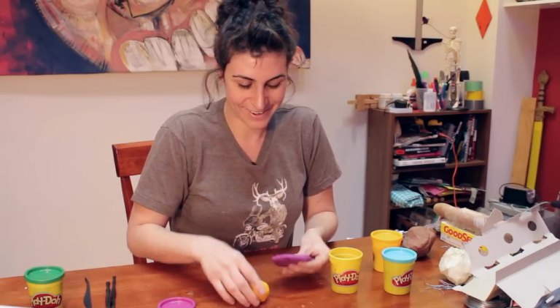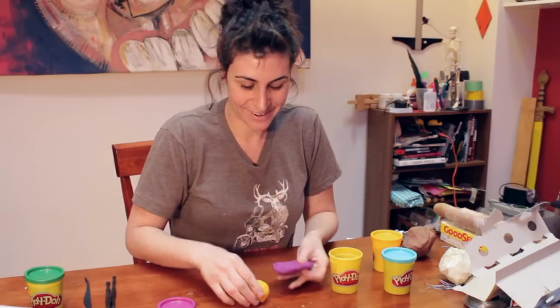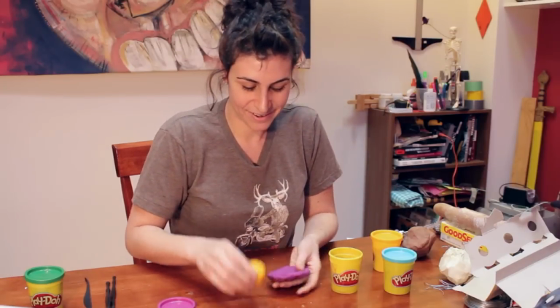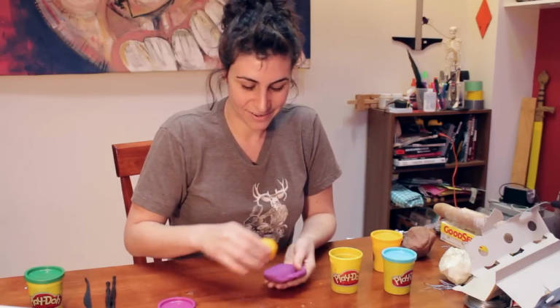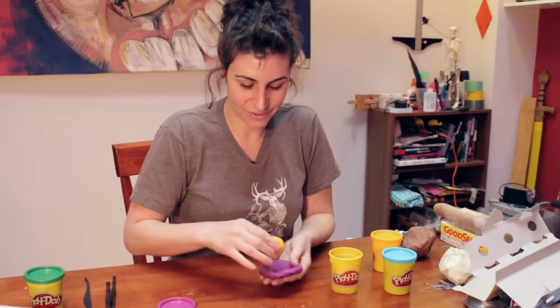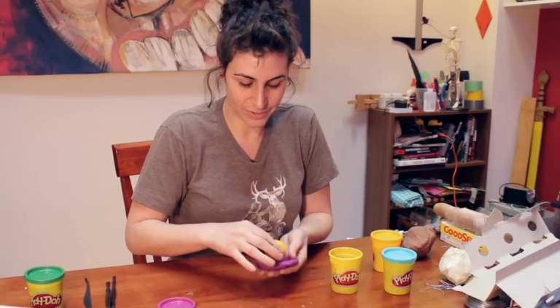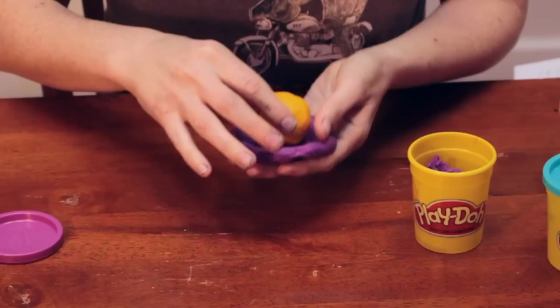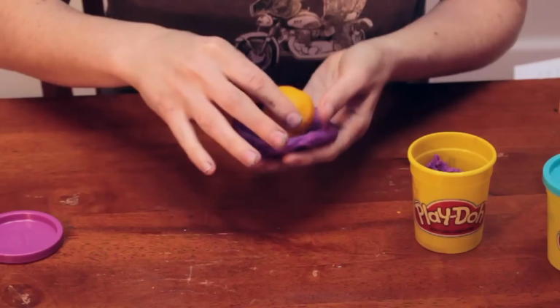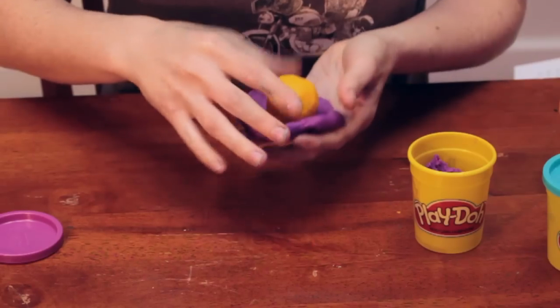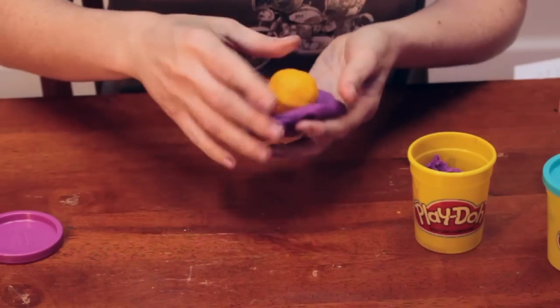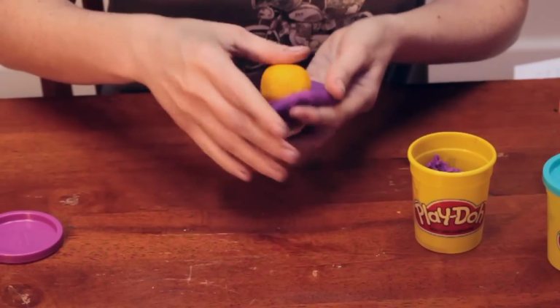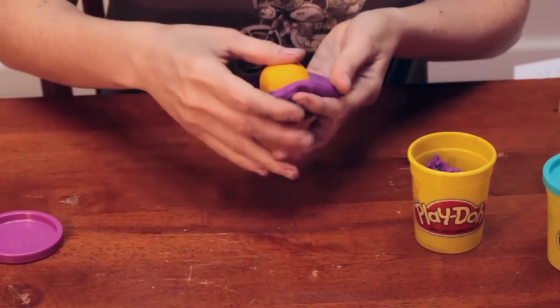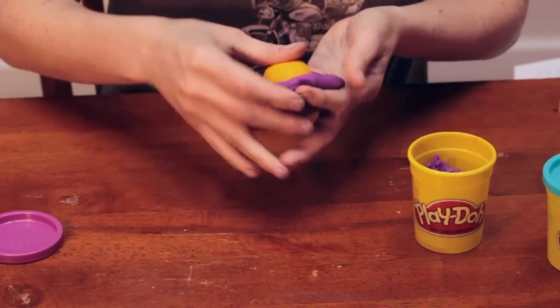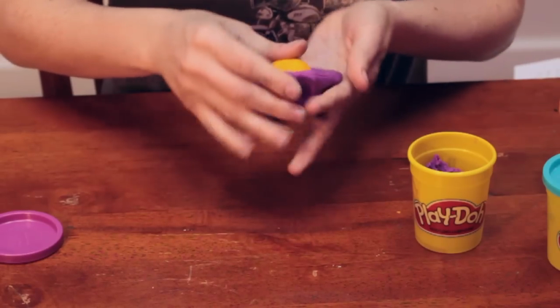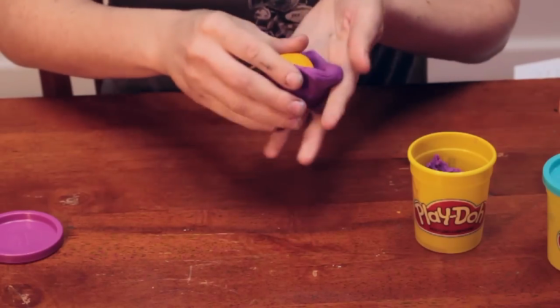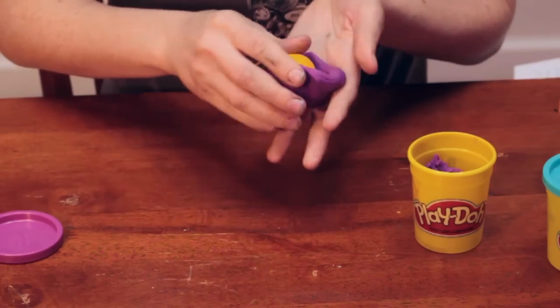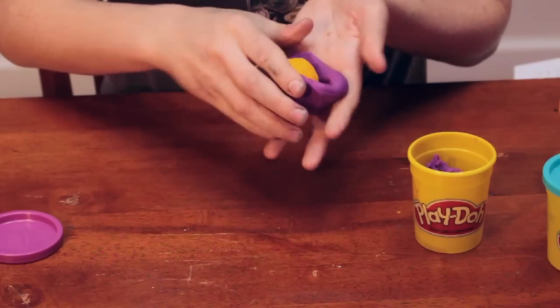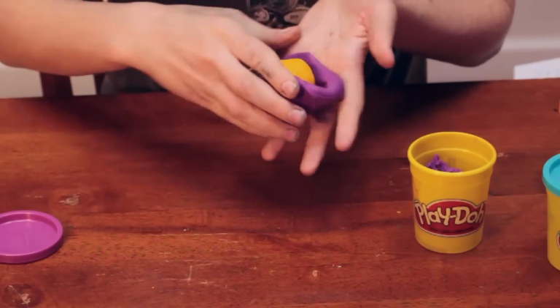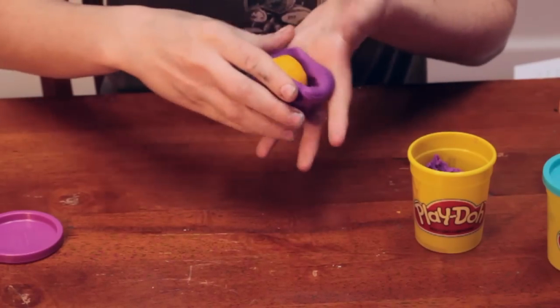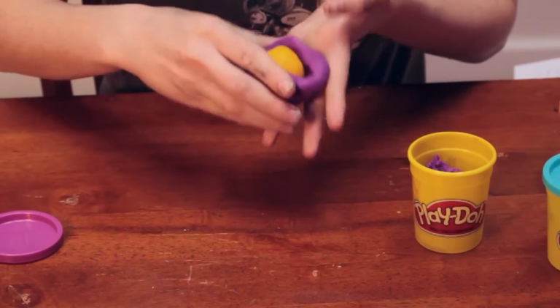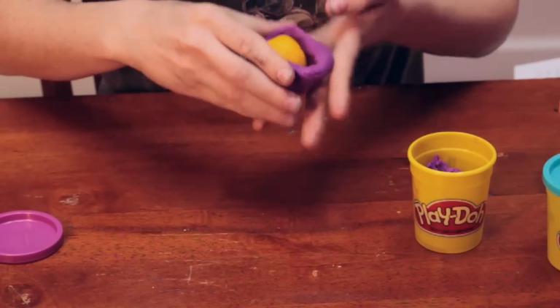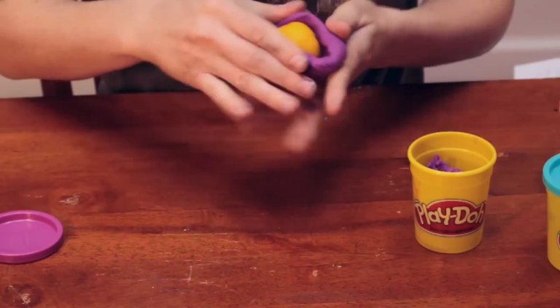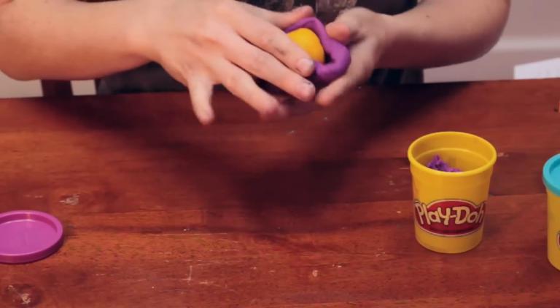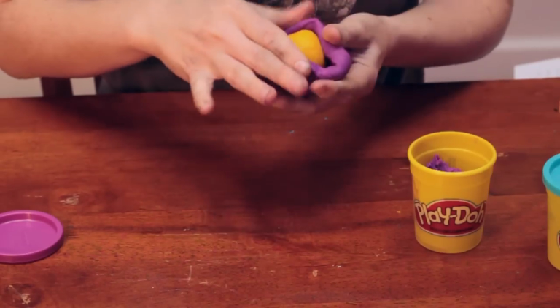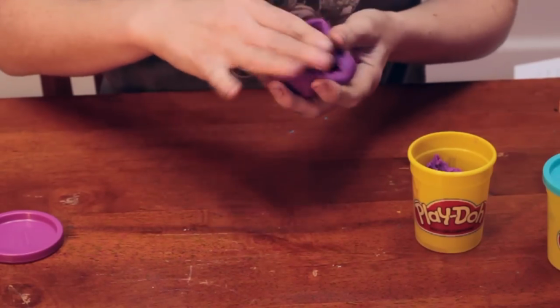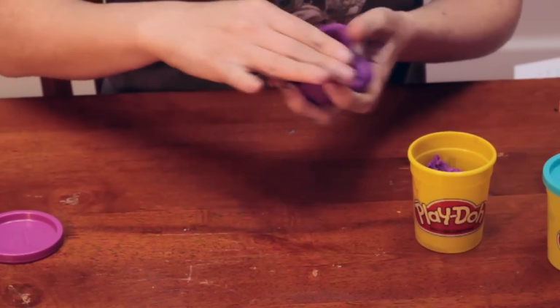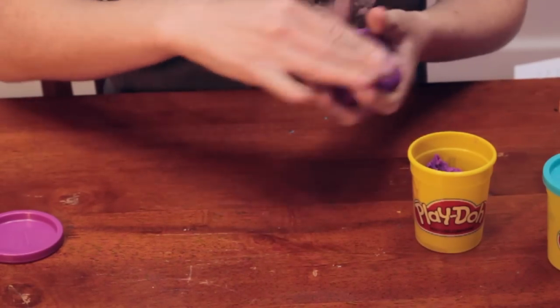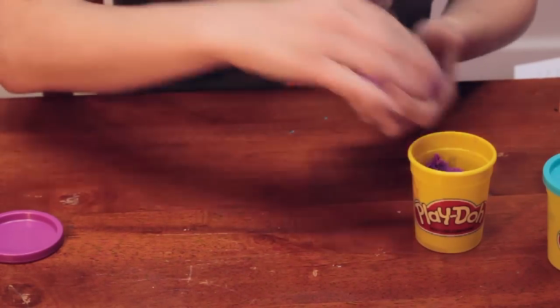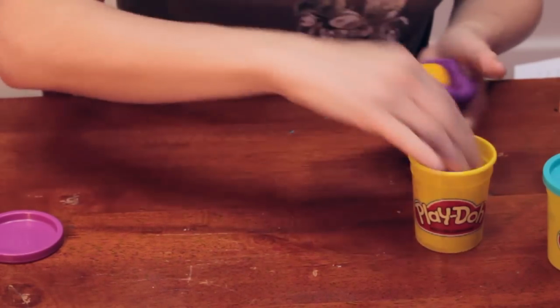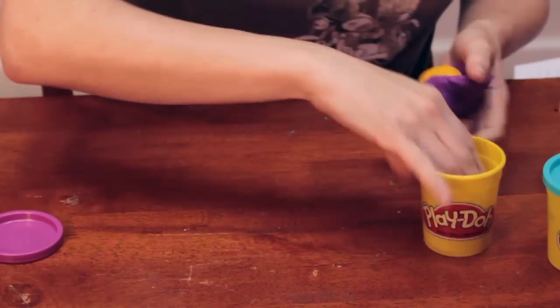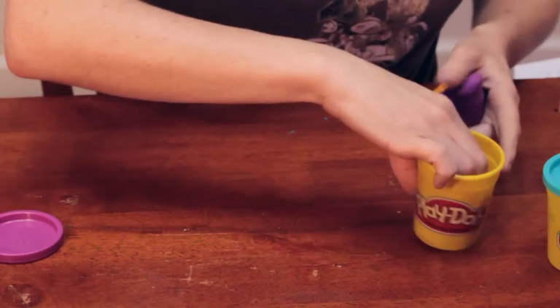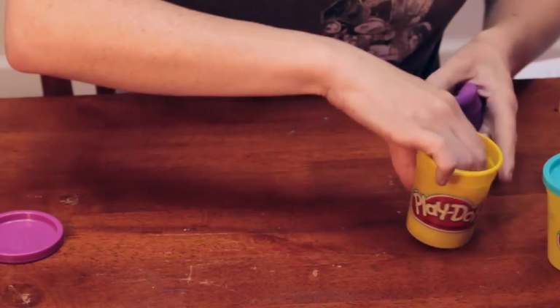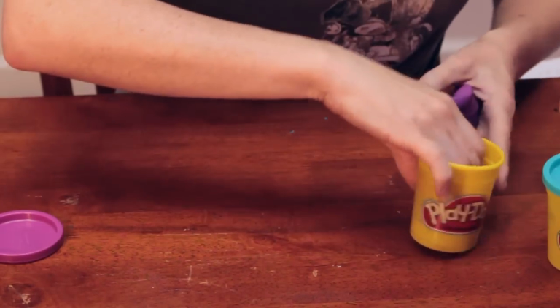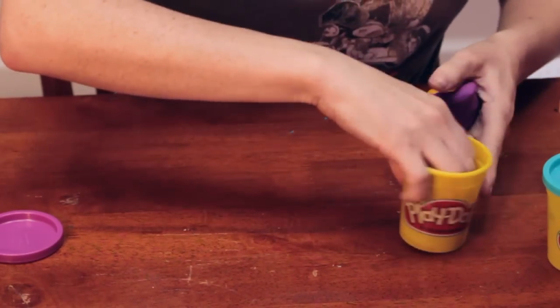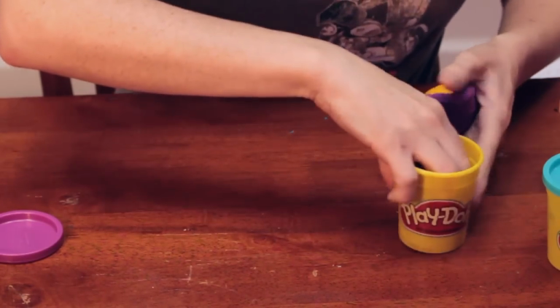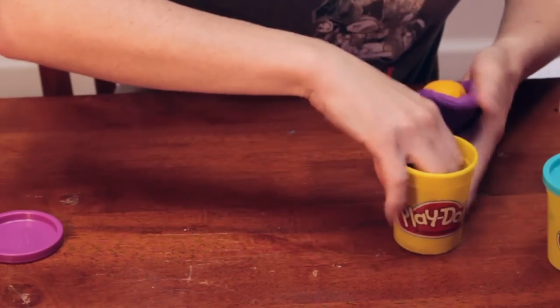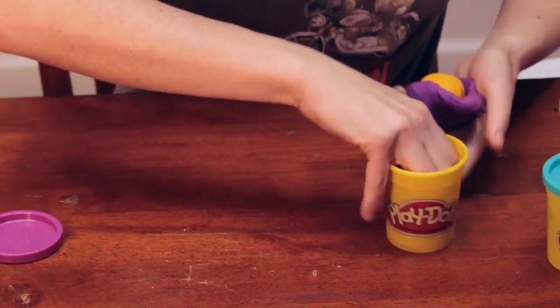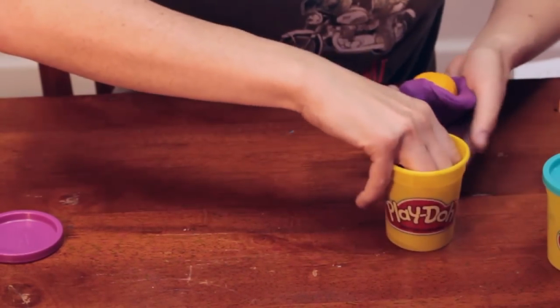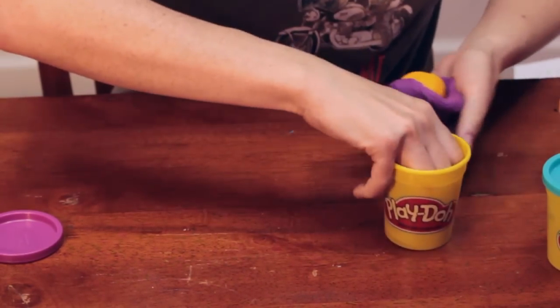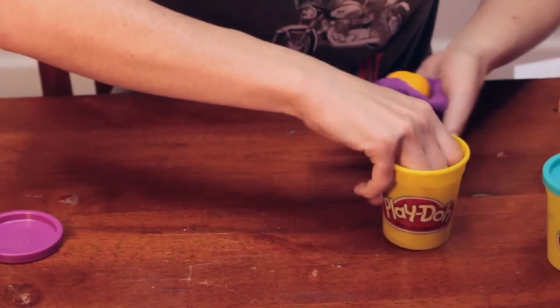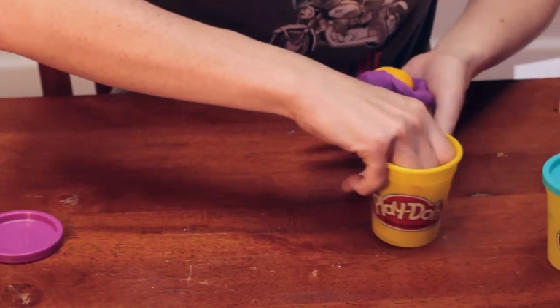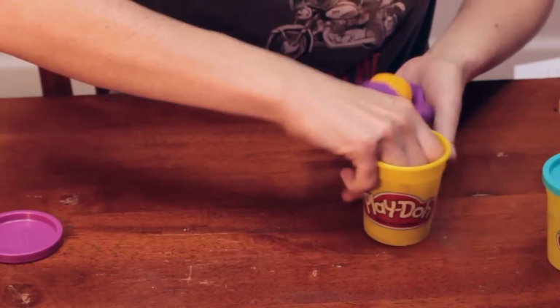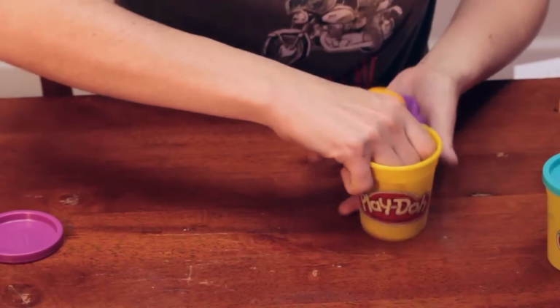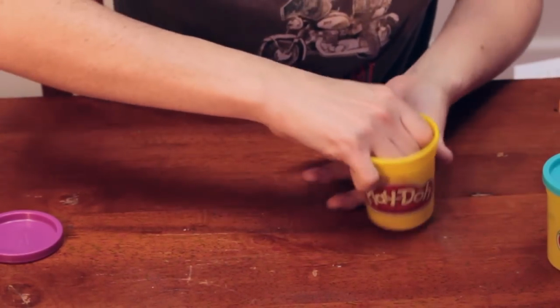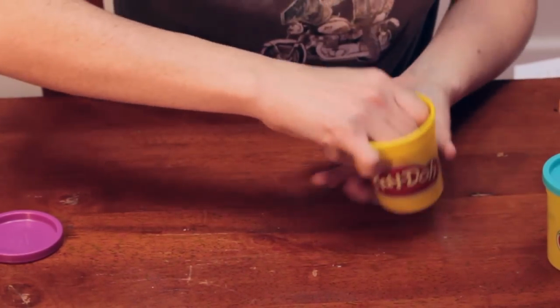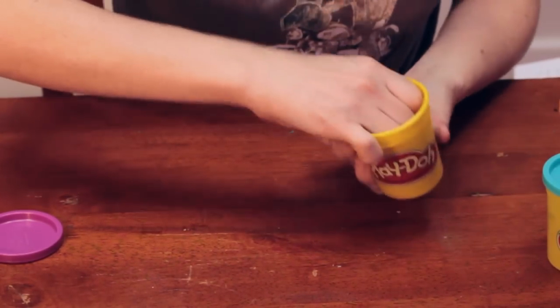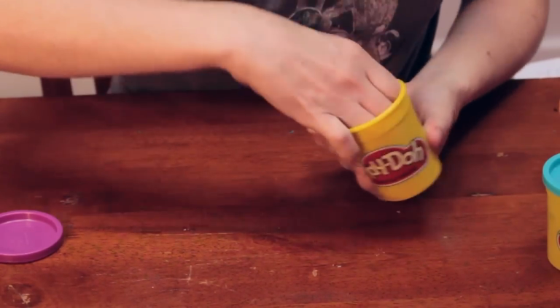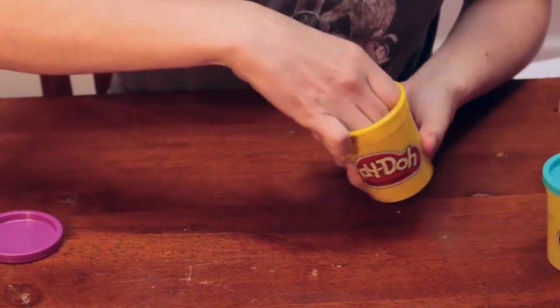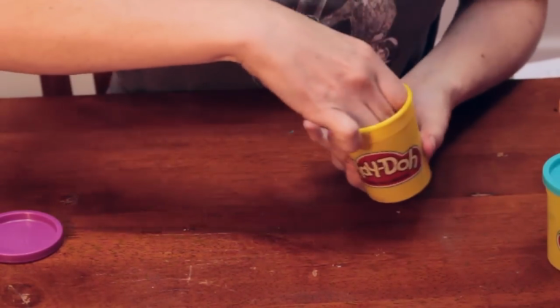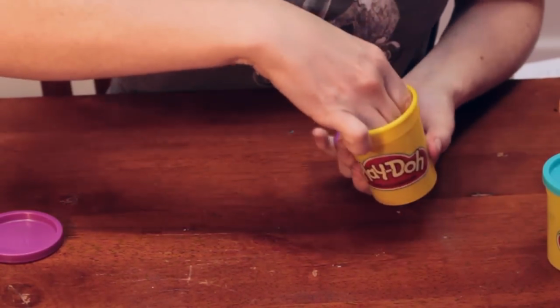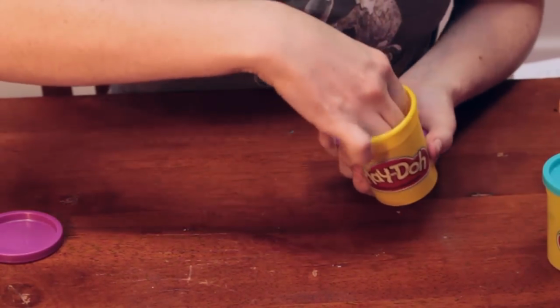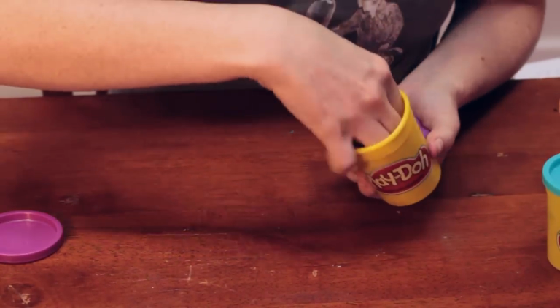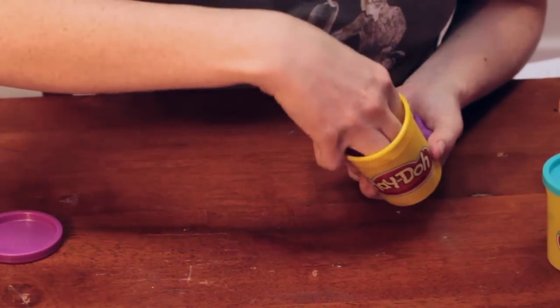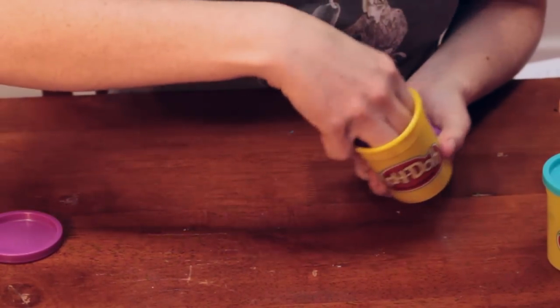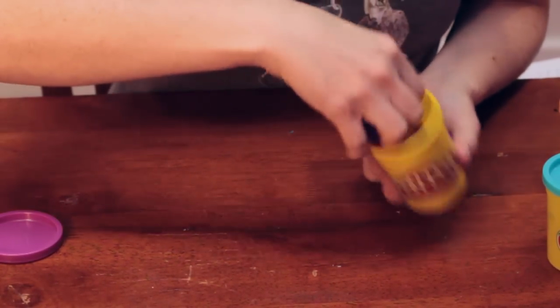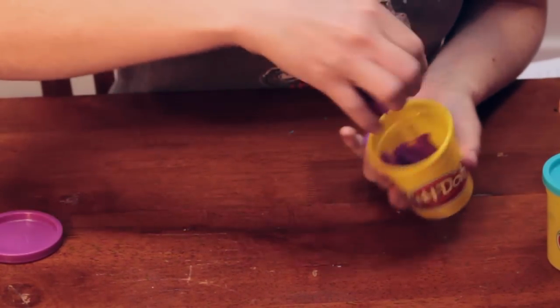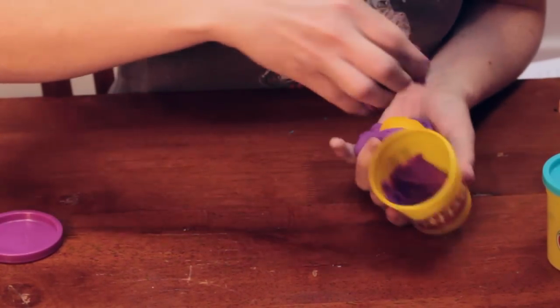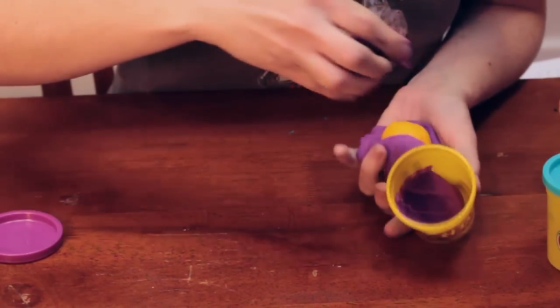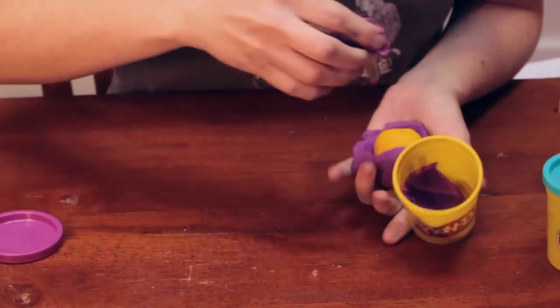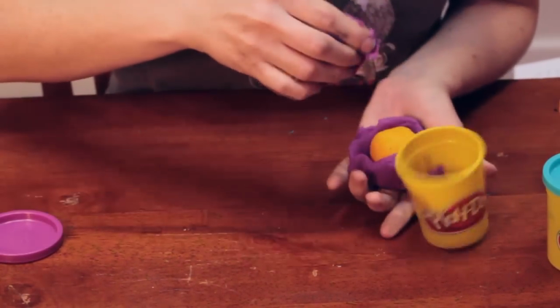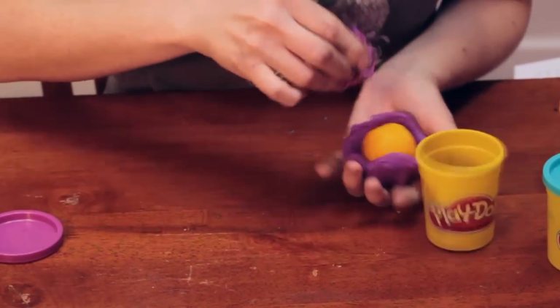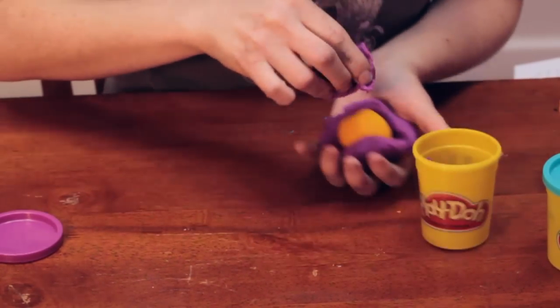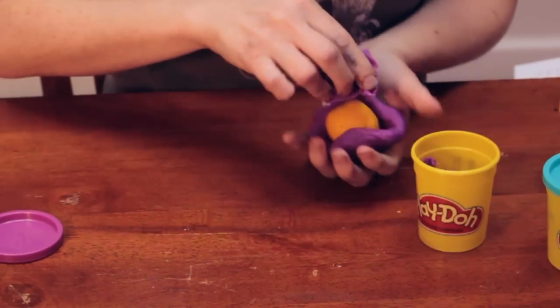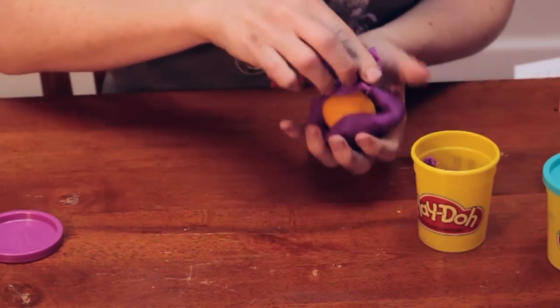You're going to take it and wrap it. You're going to need more for this layer — this is a thicker layer.